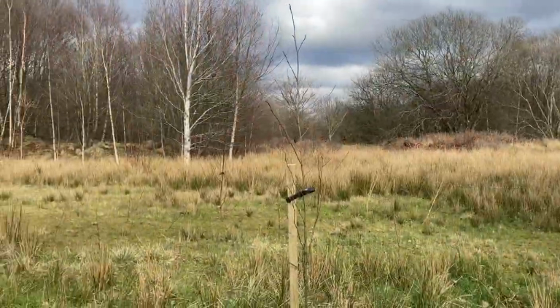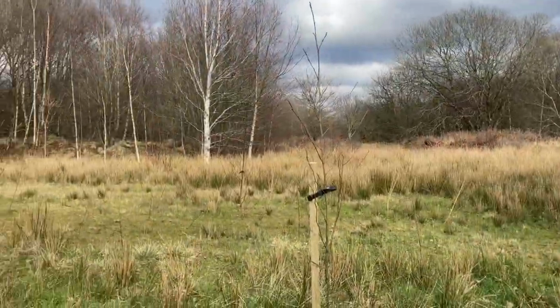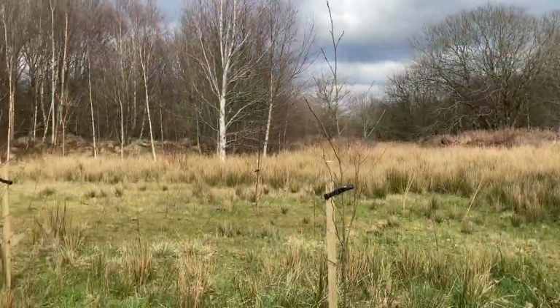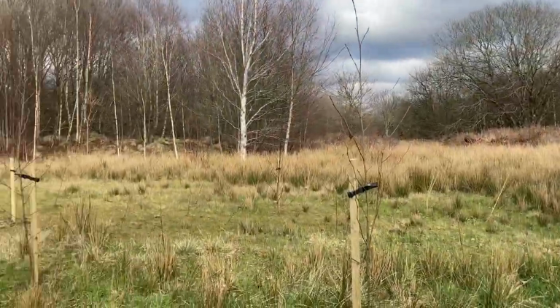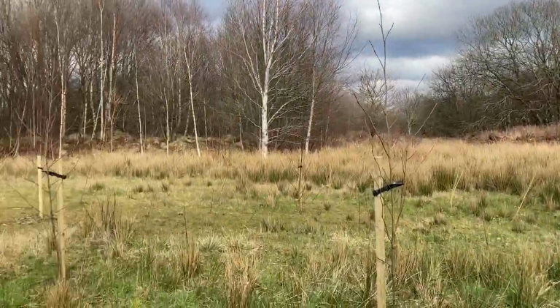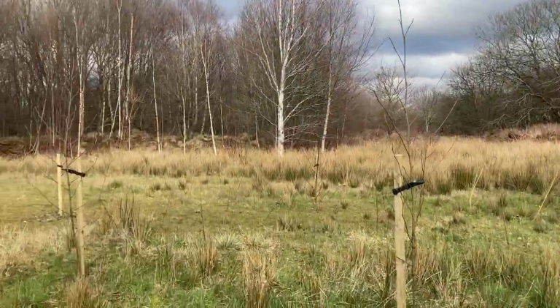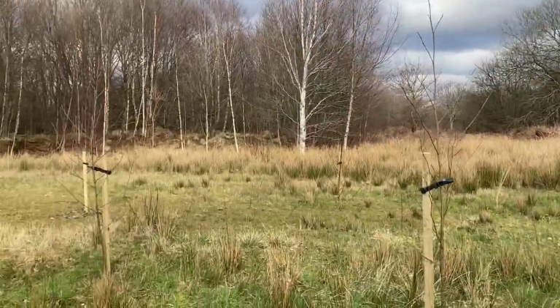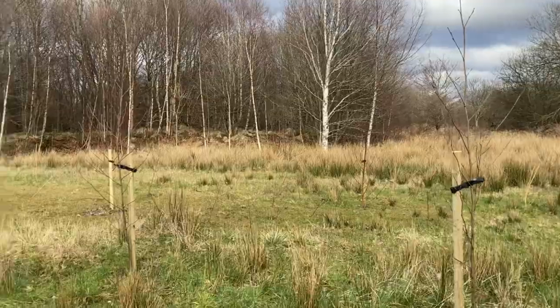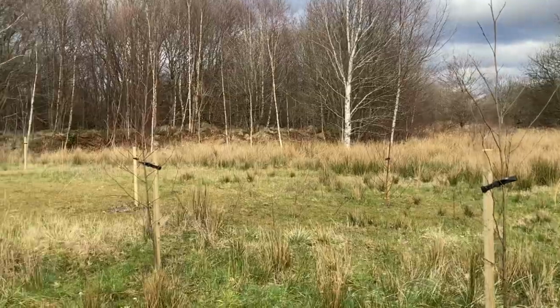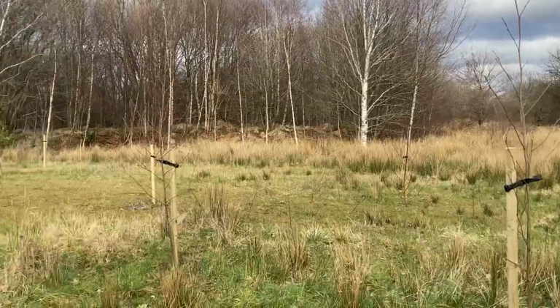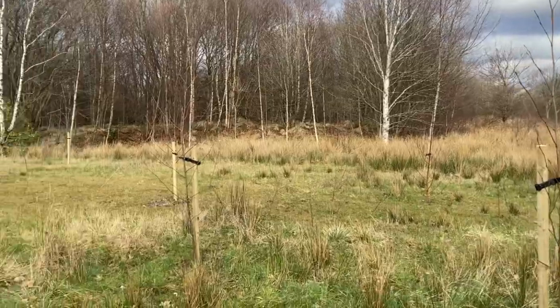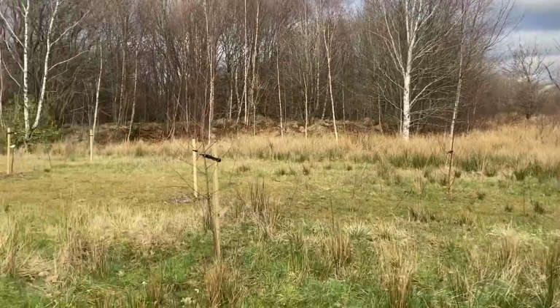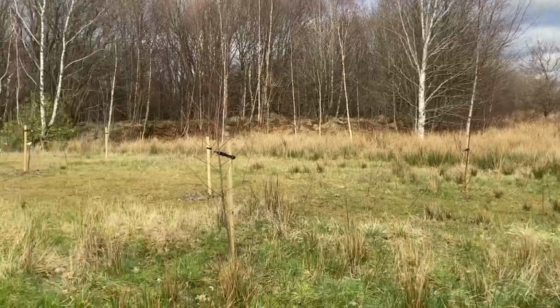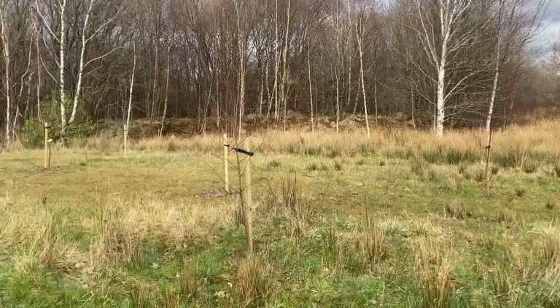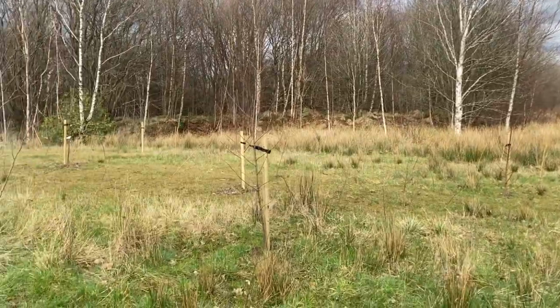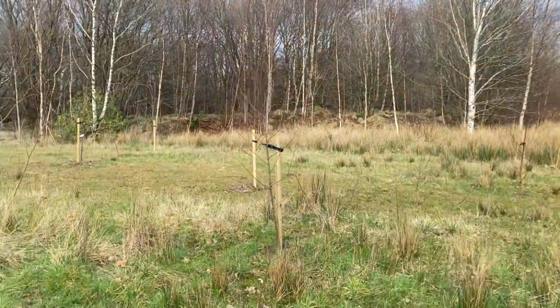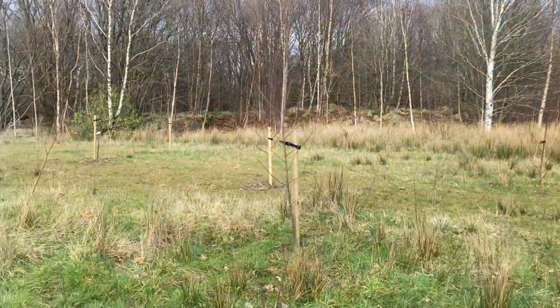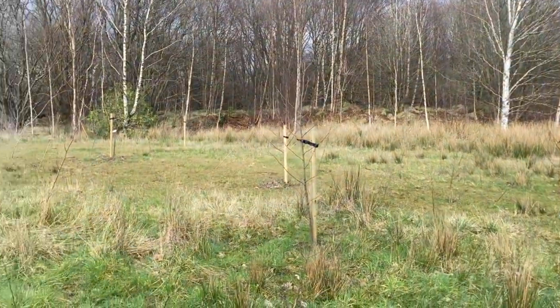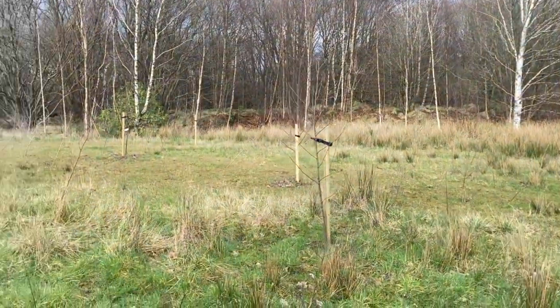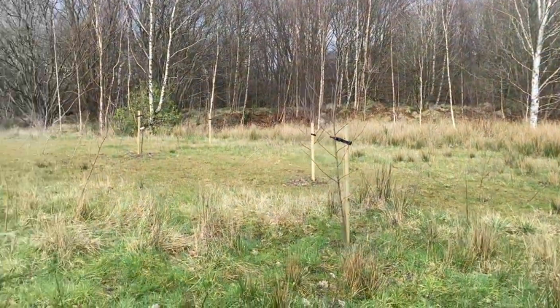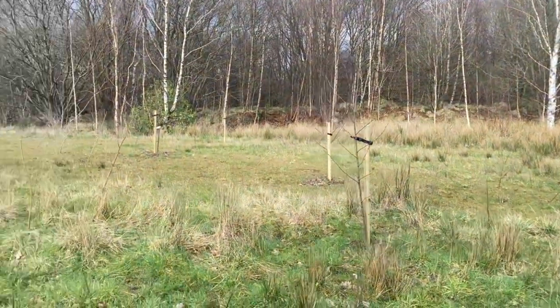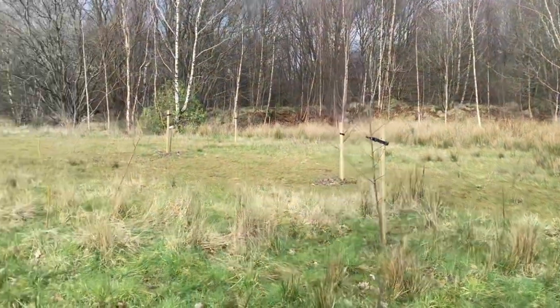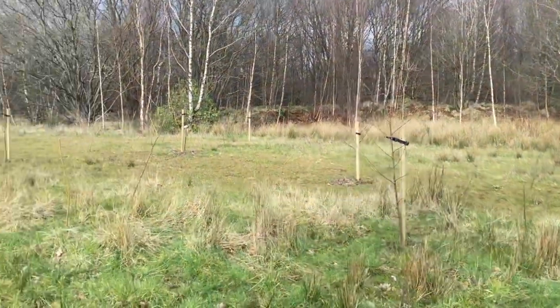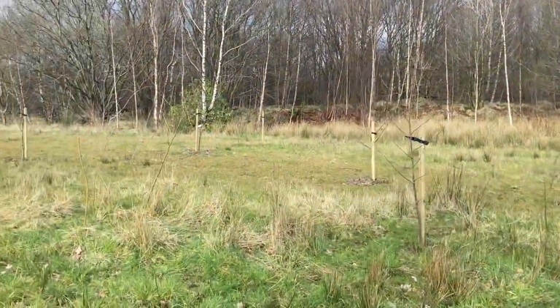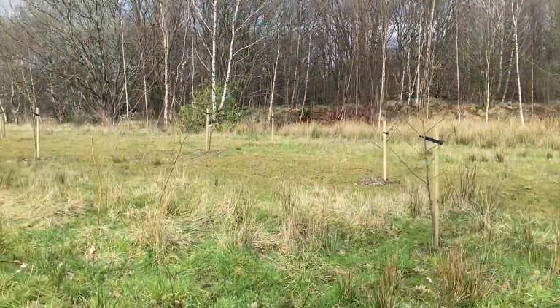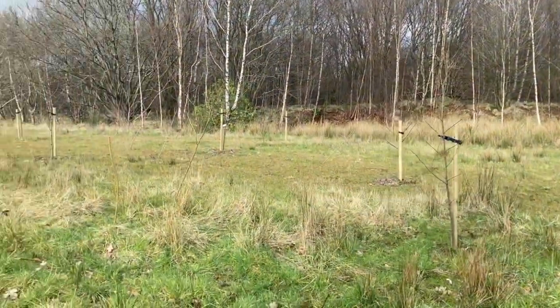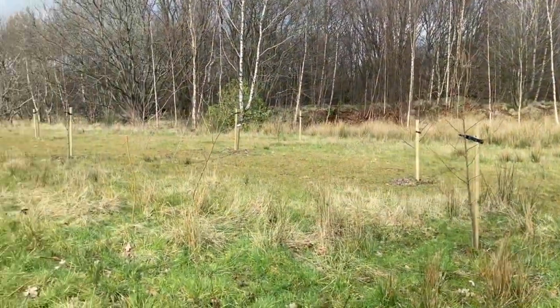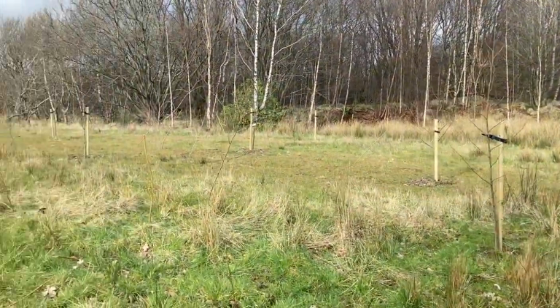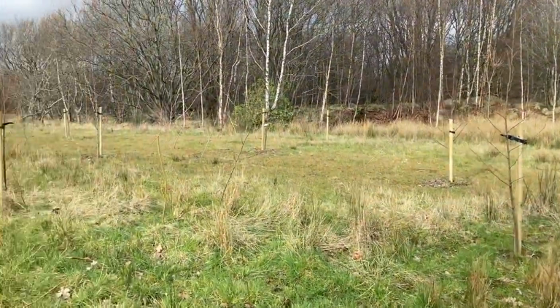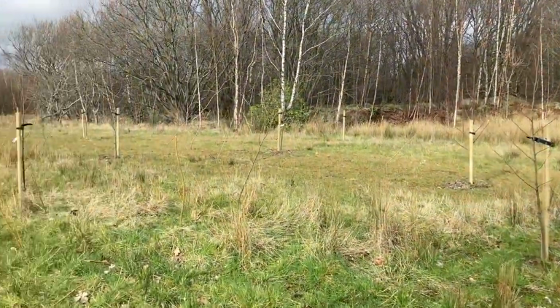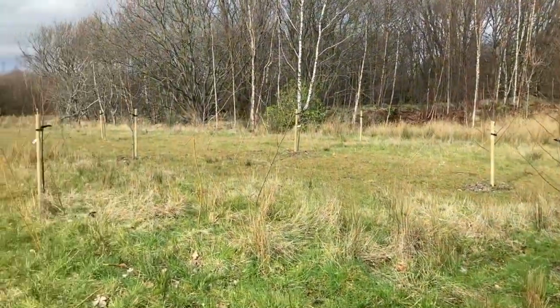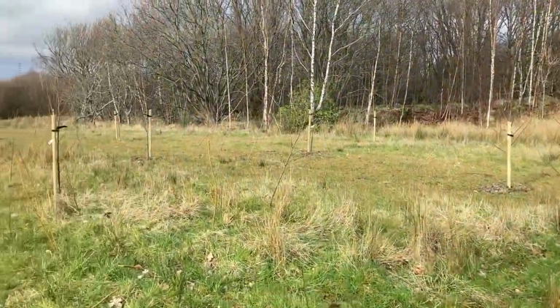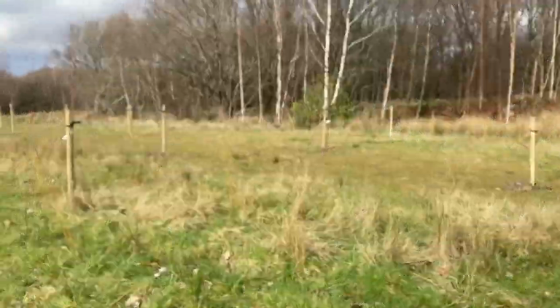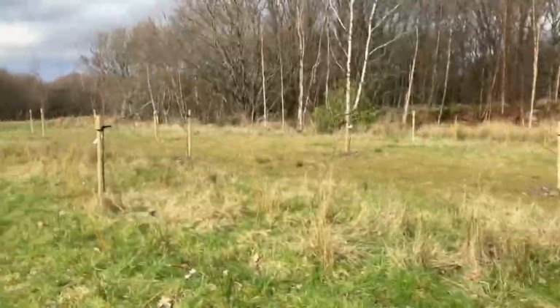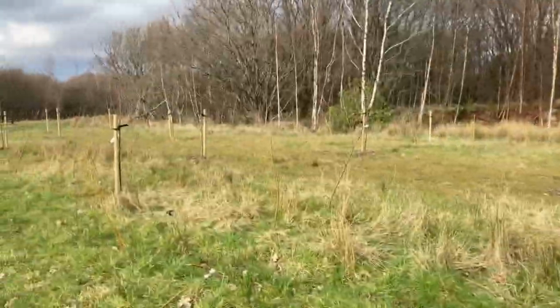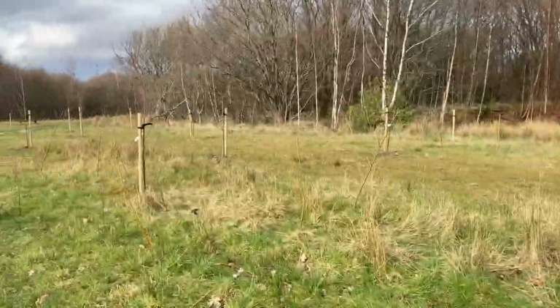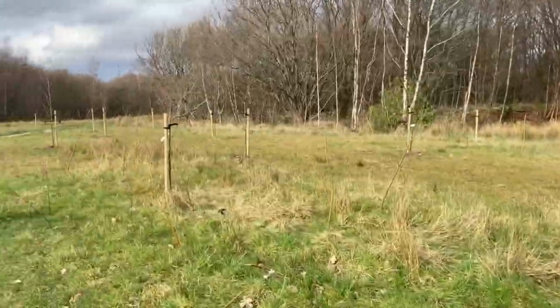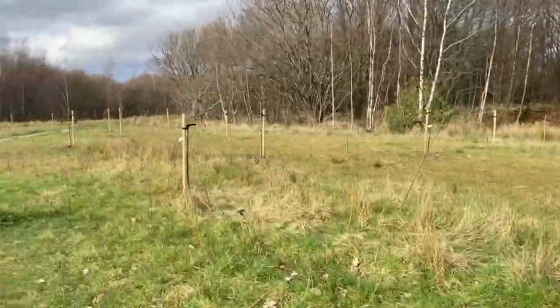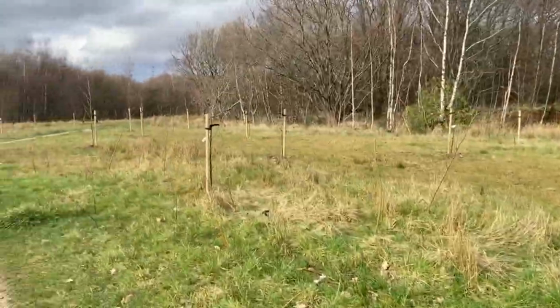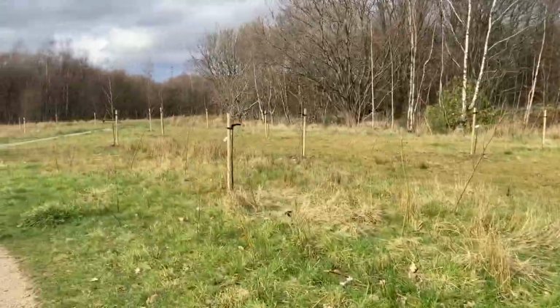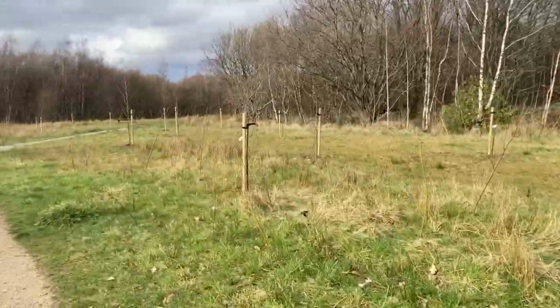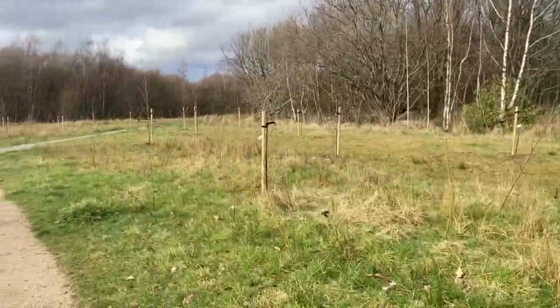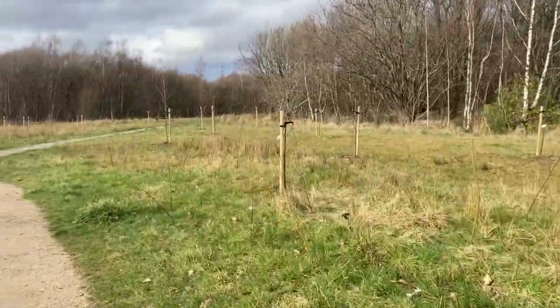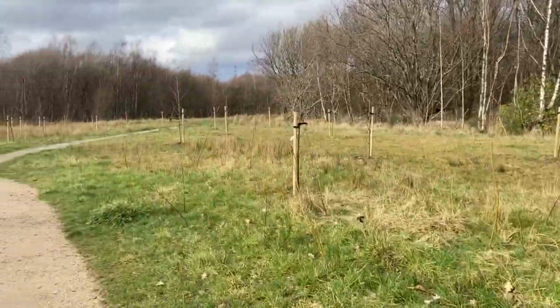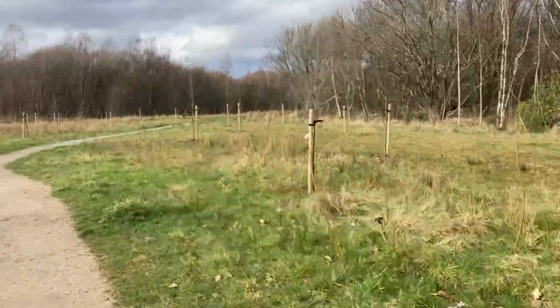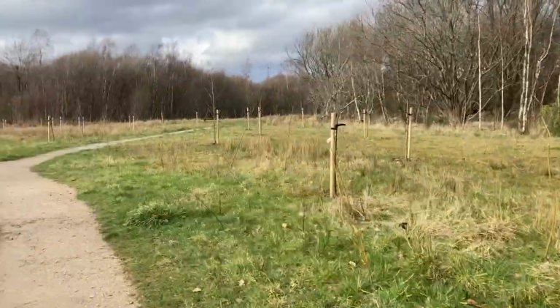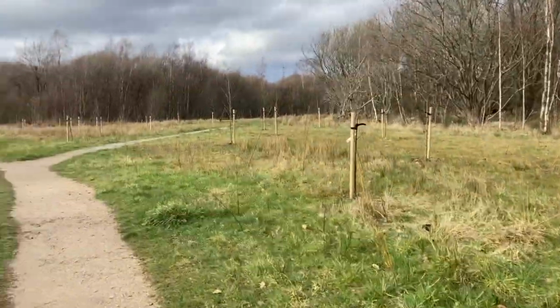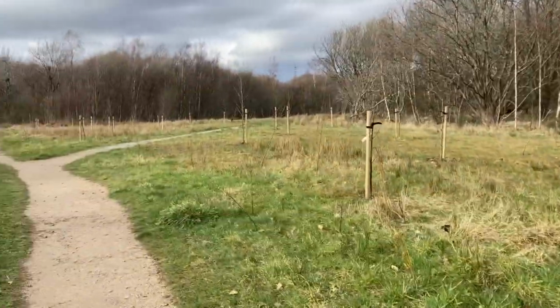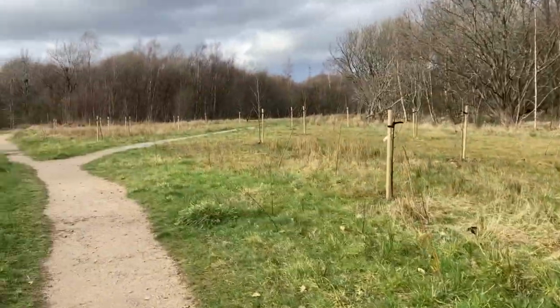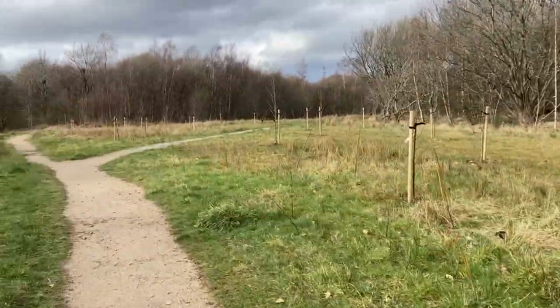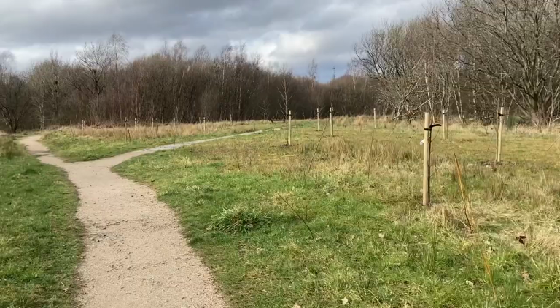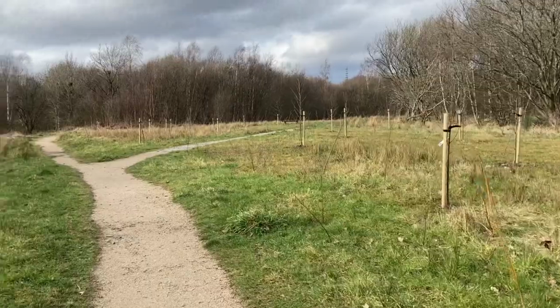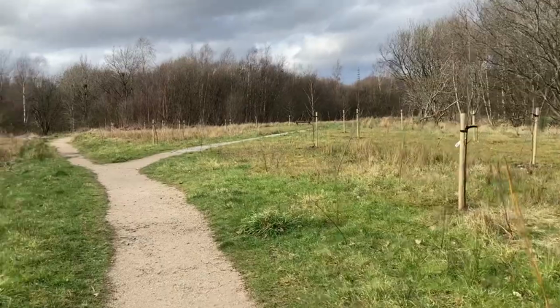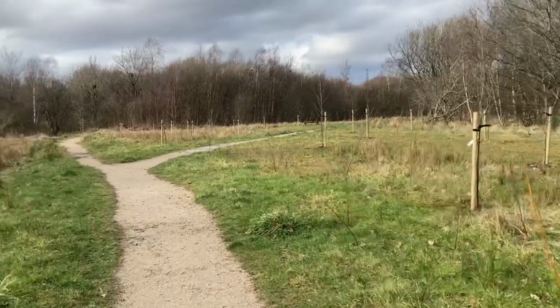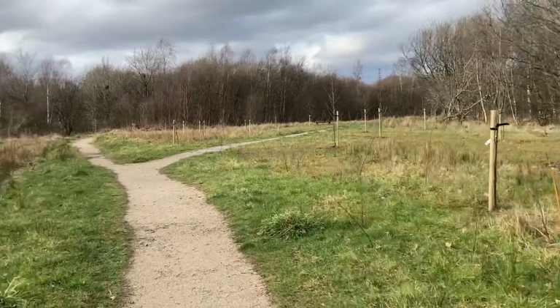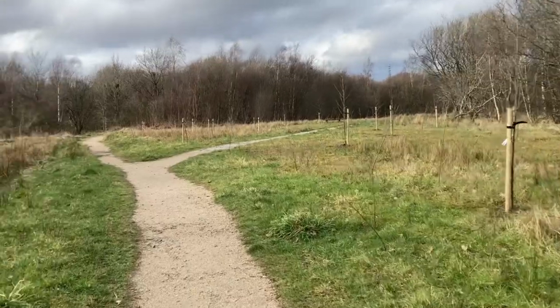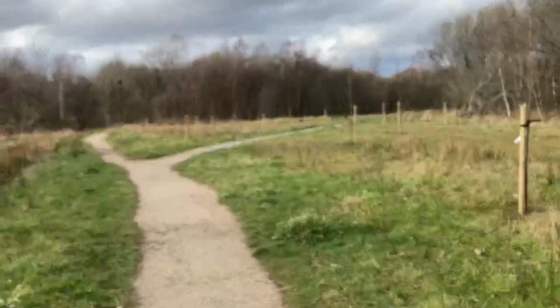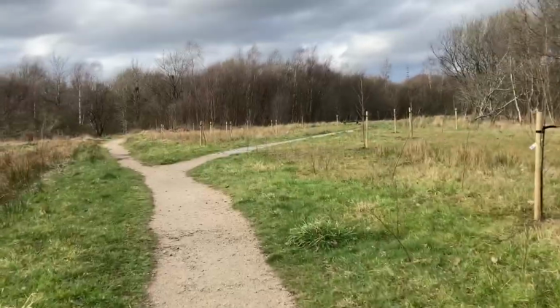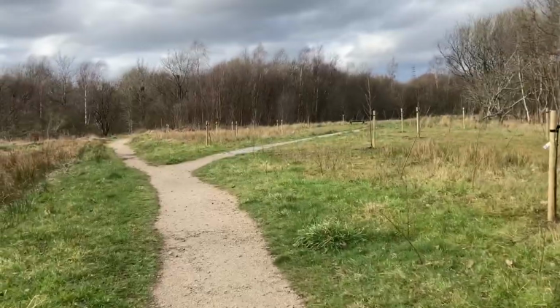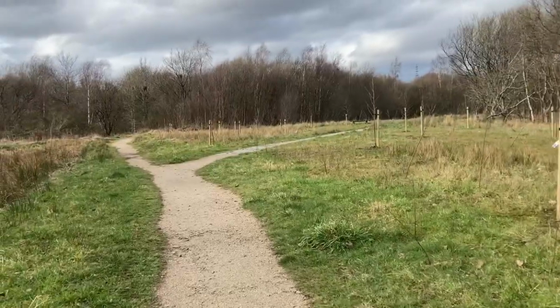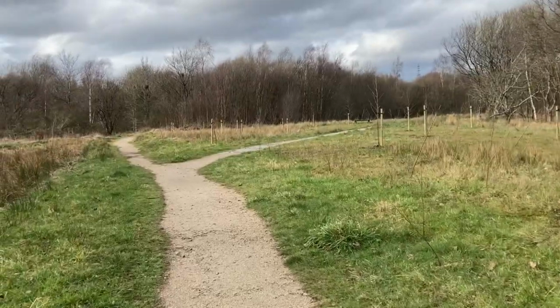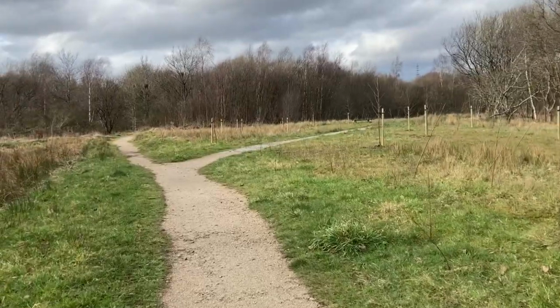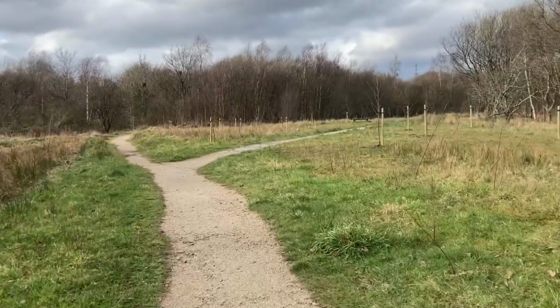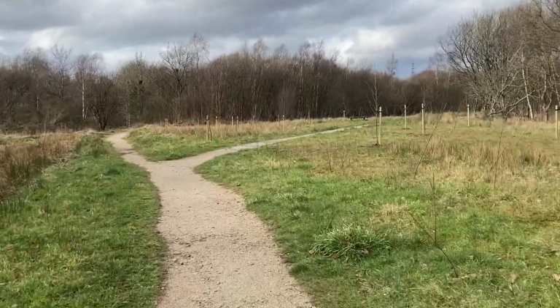They are also planting a lot of new trees as part of the nature reserve itself.